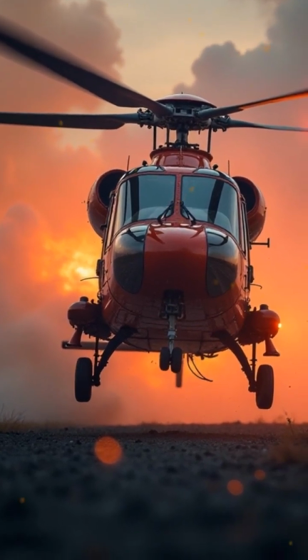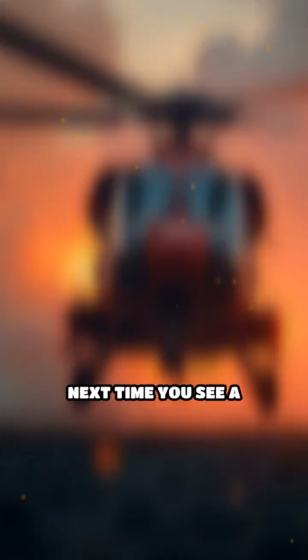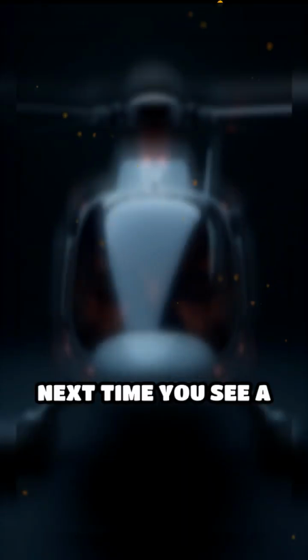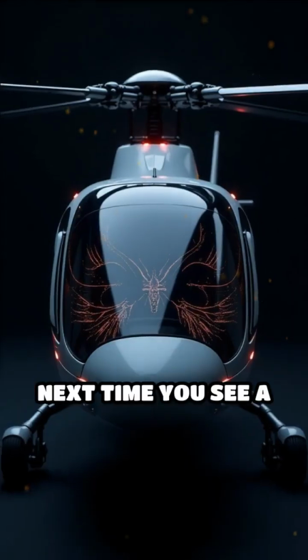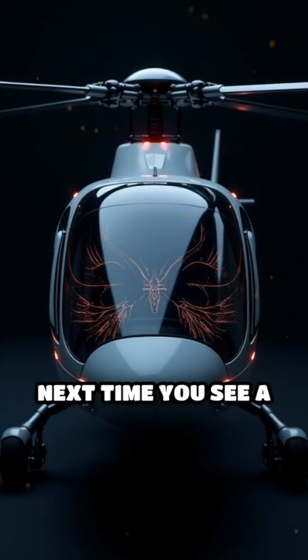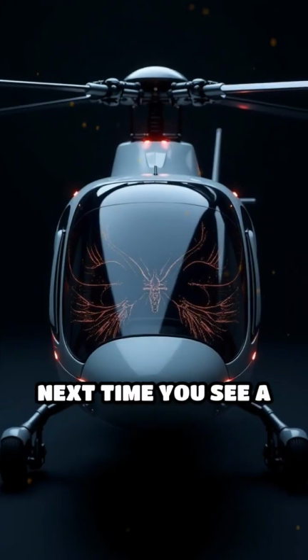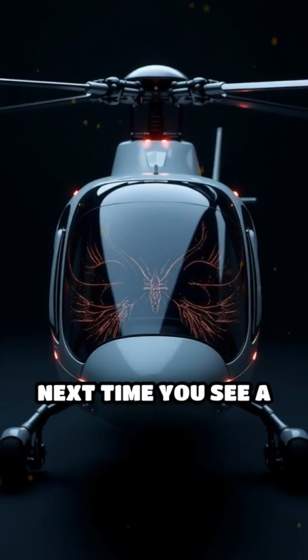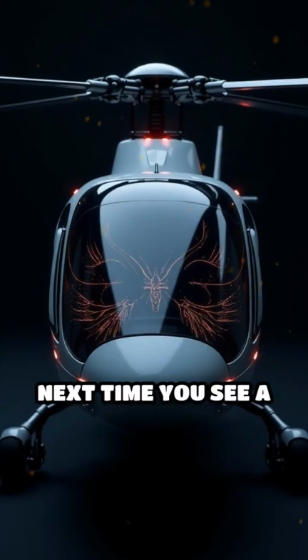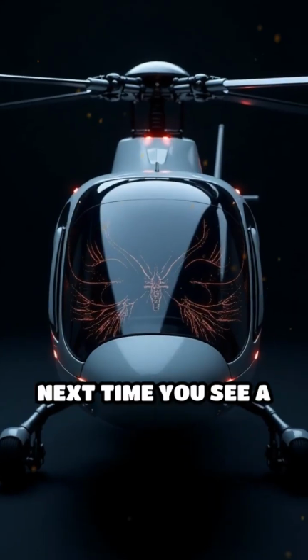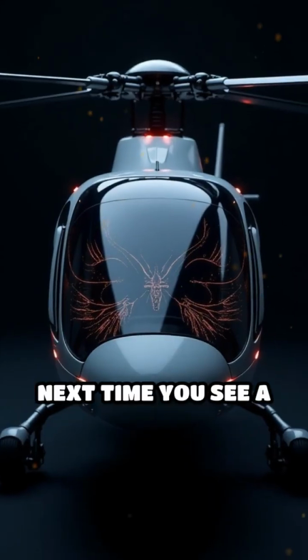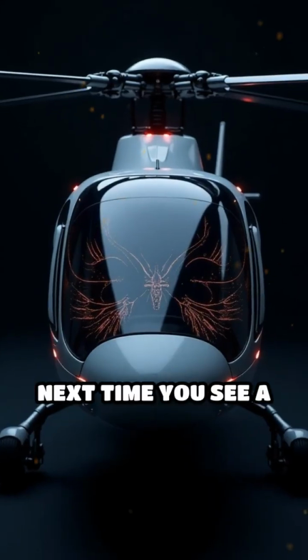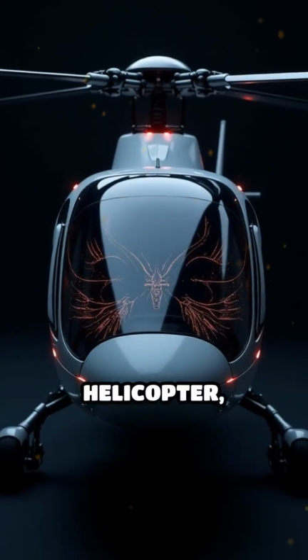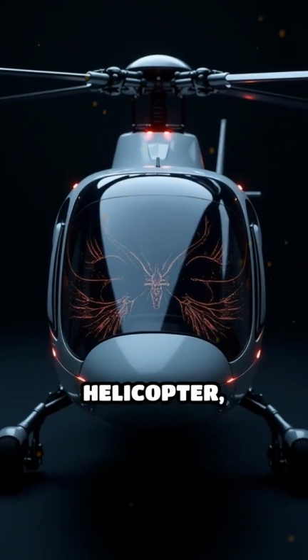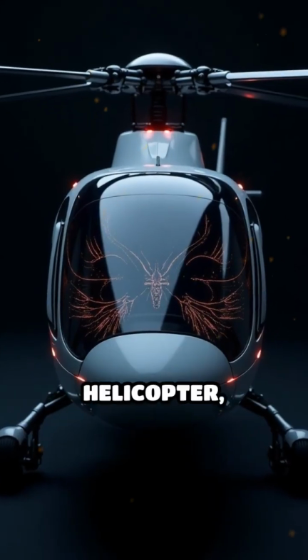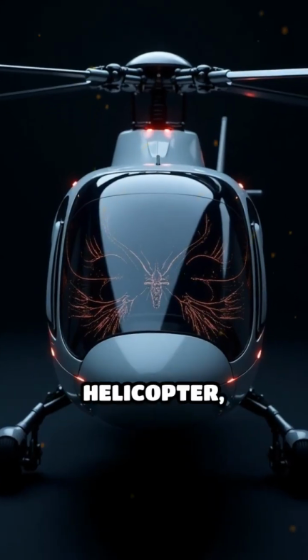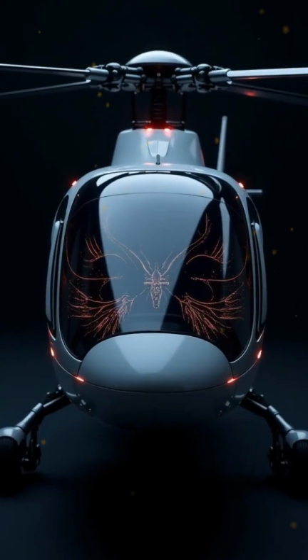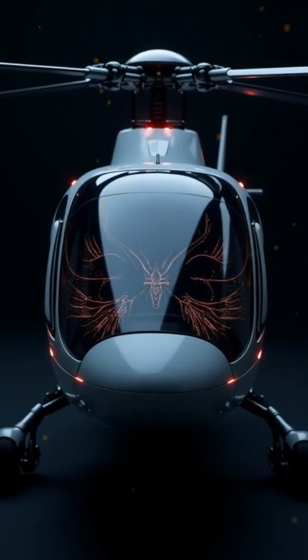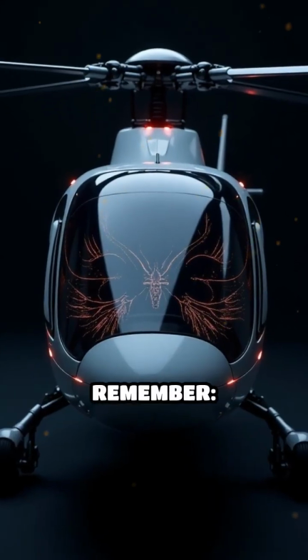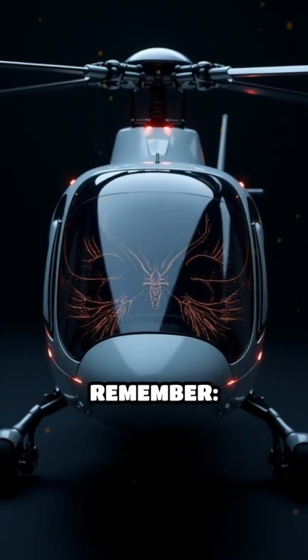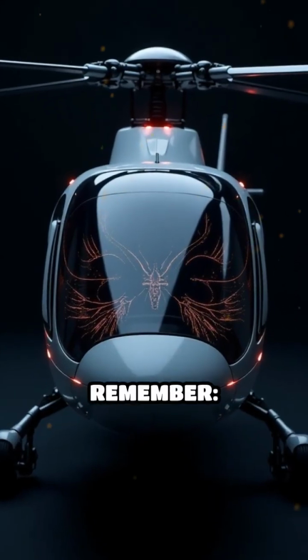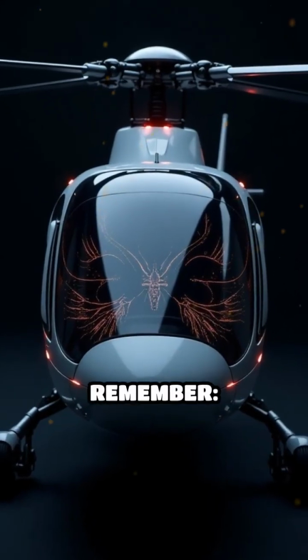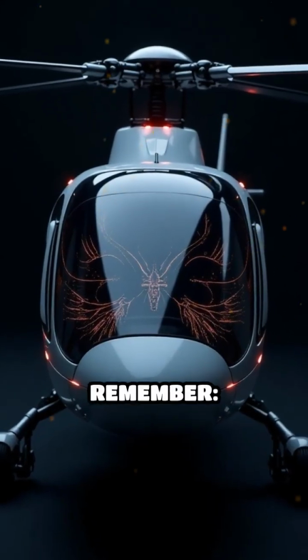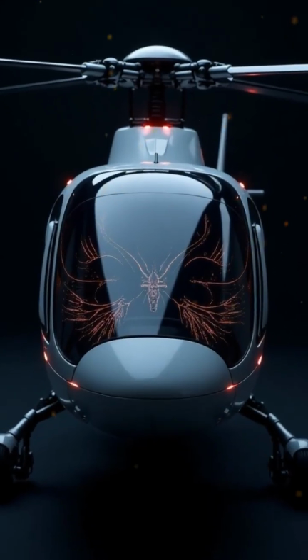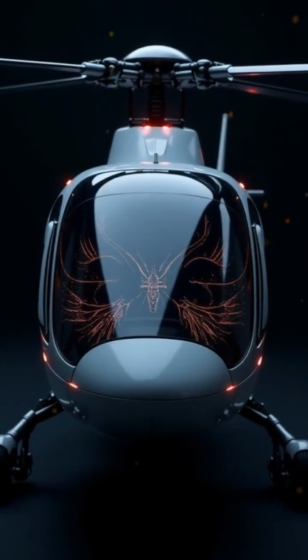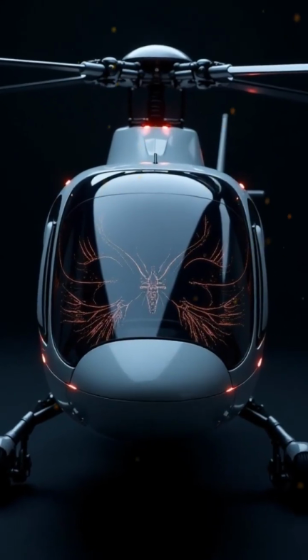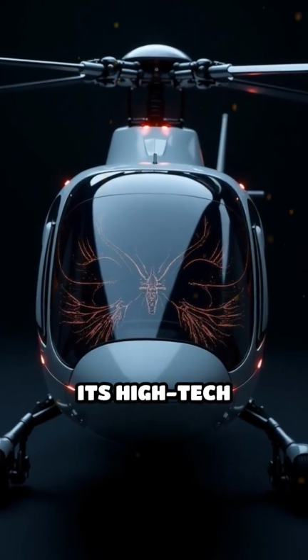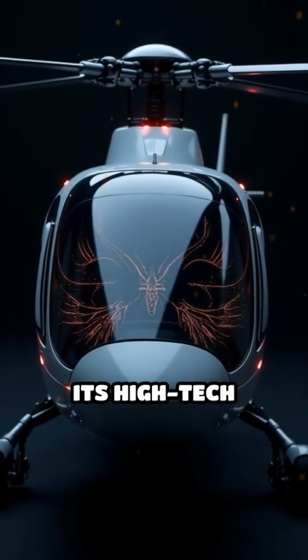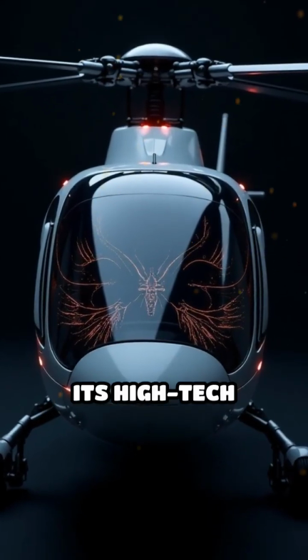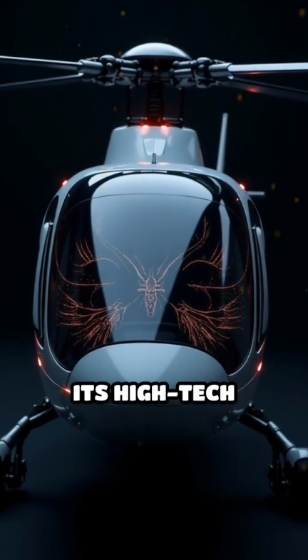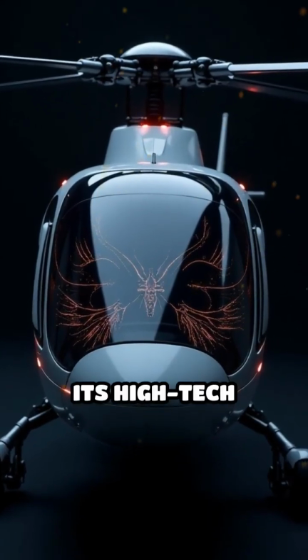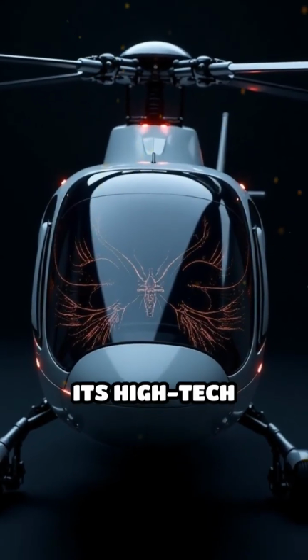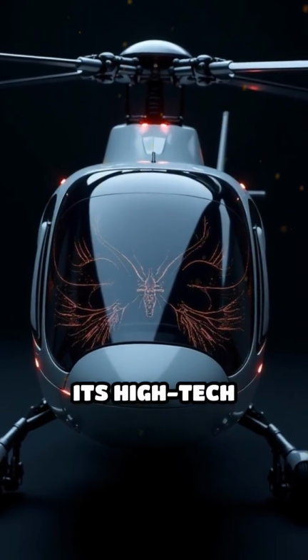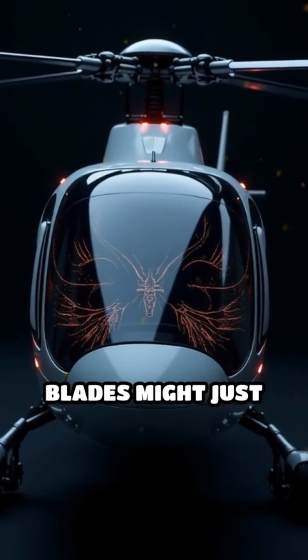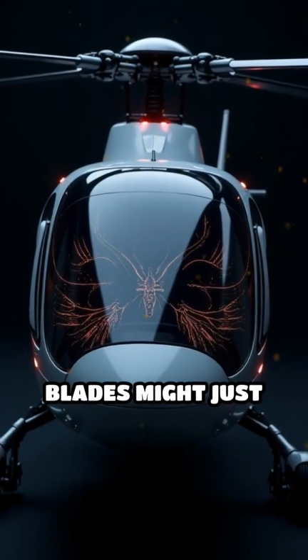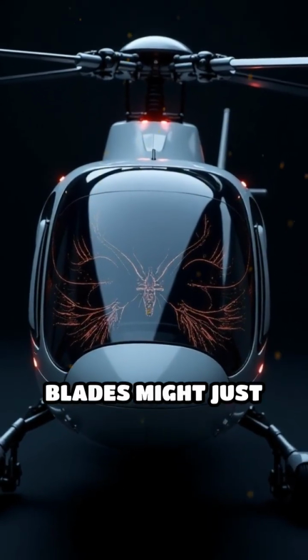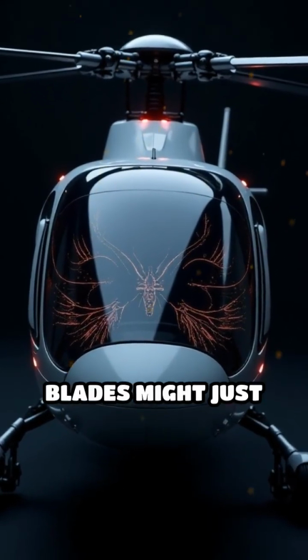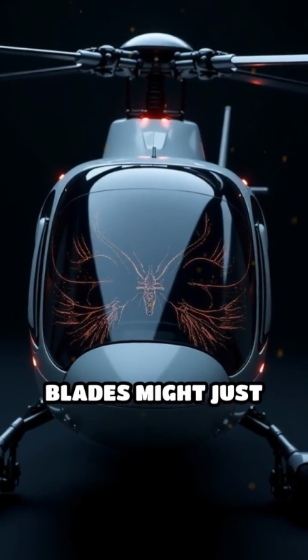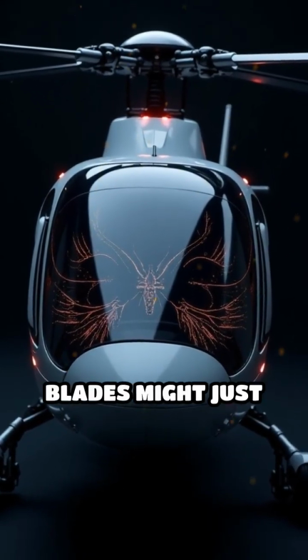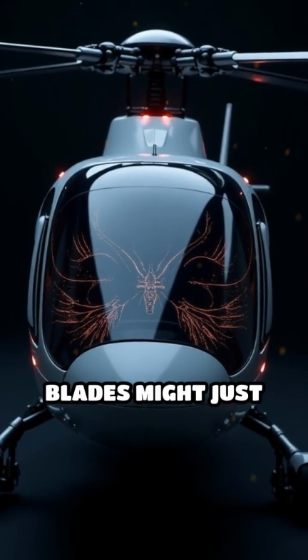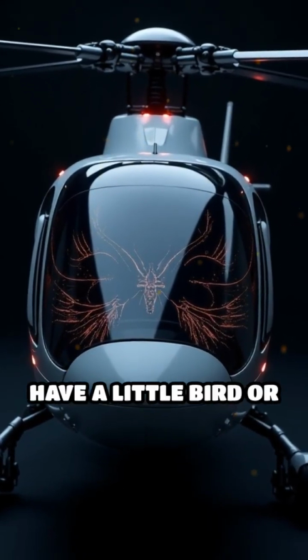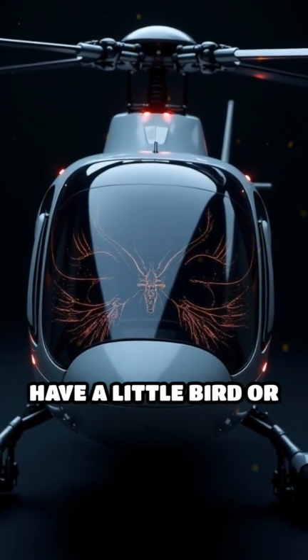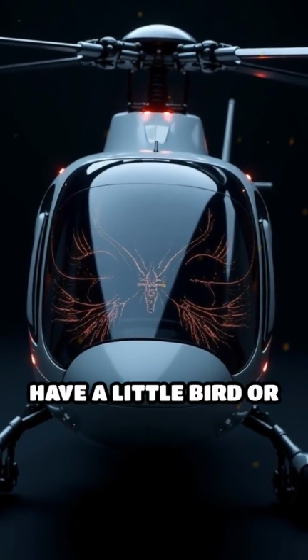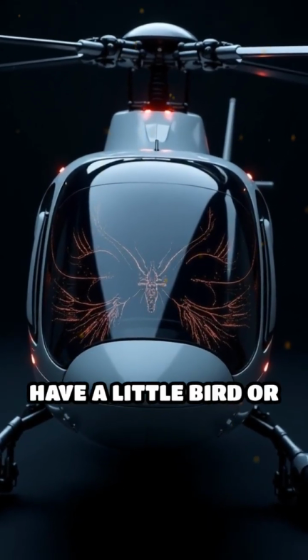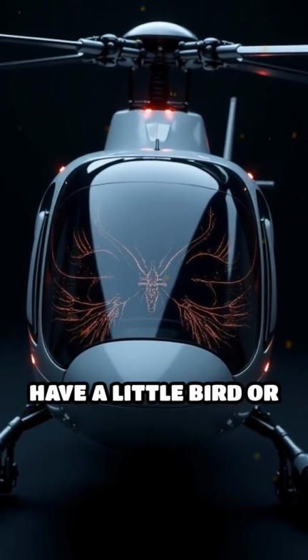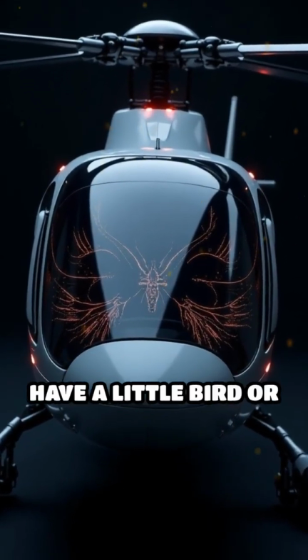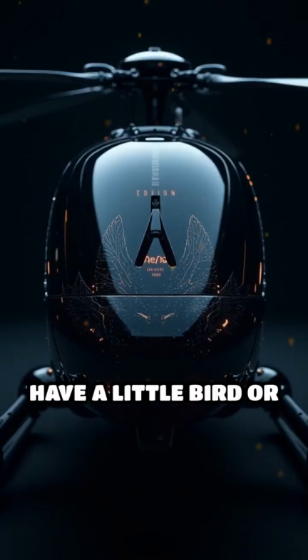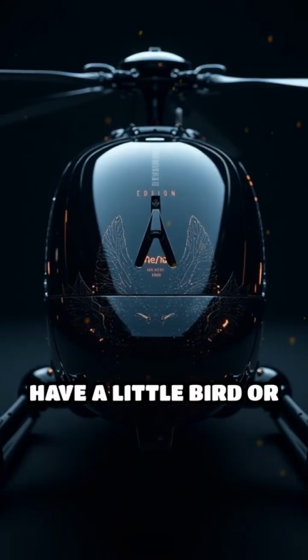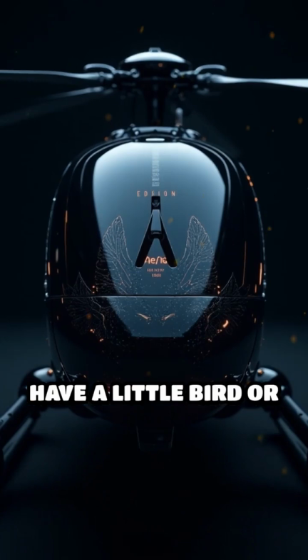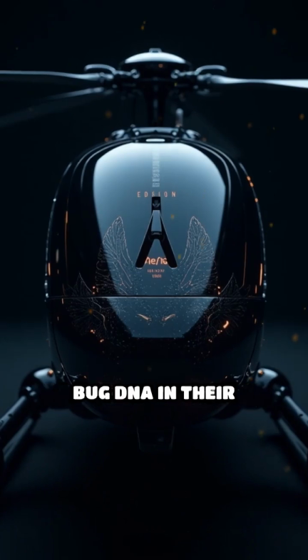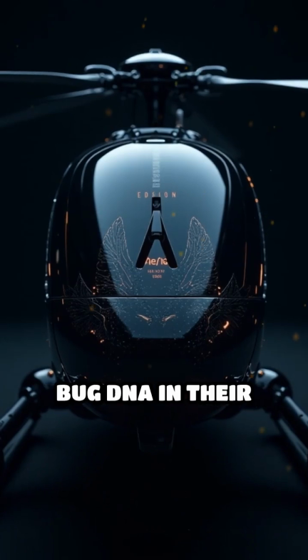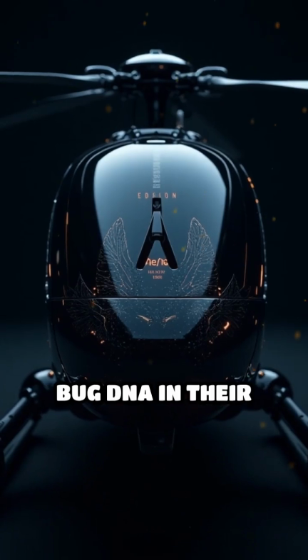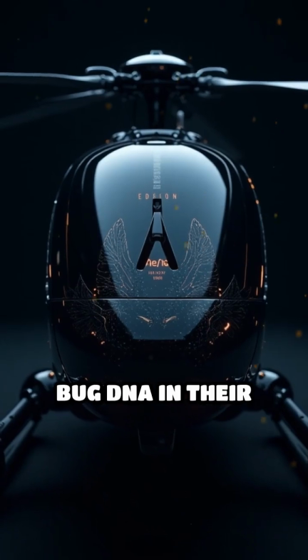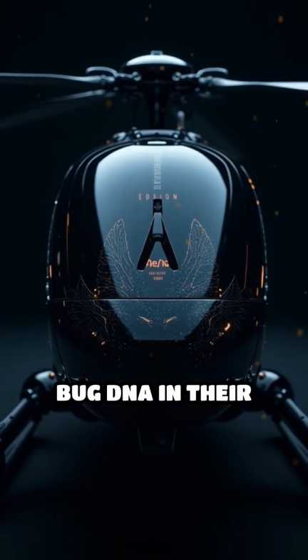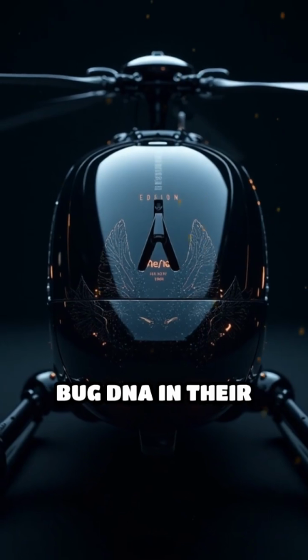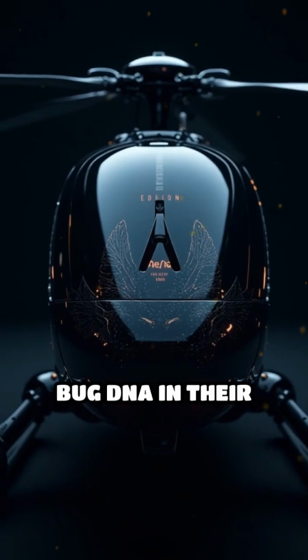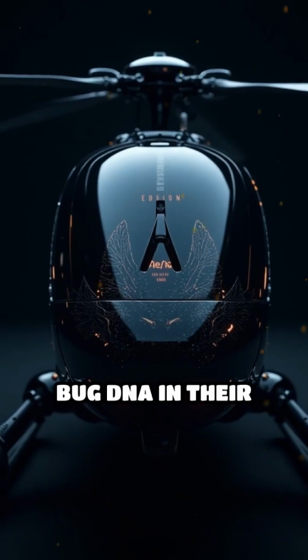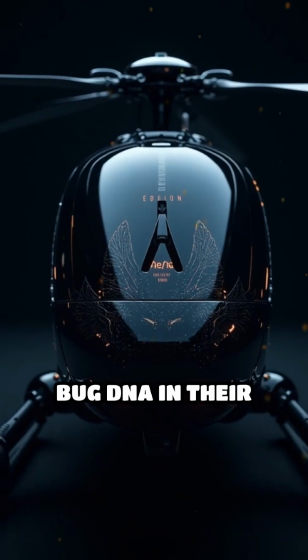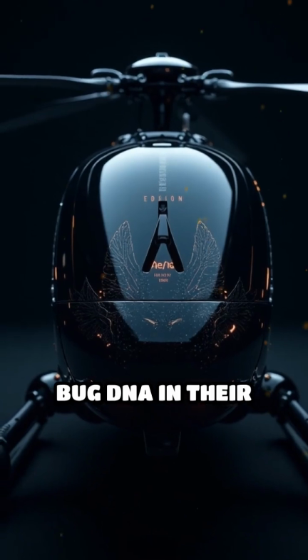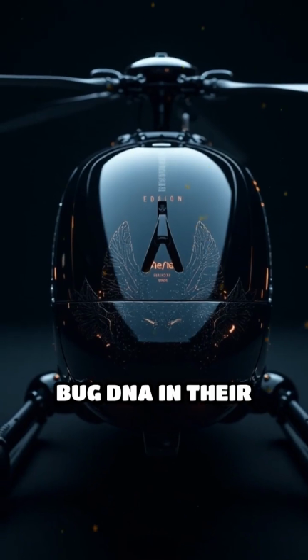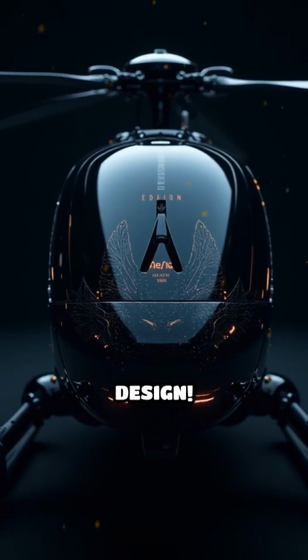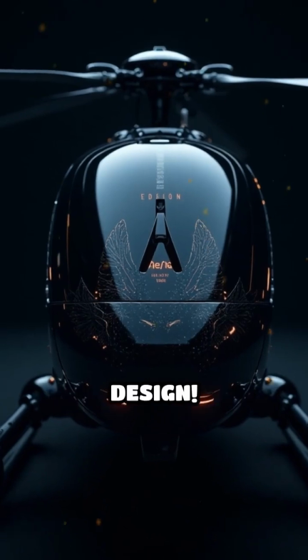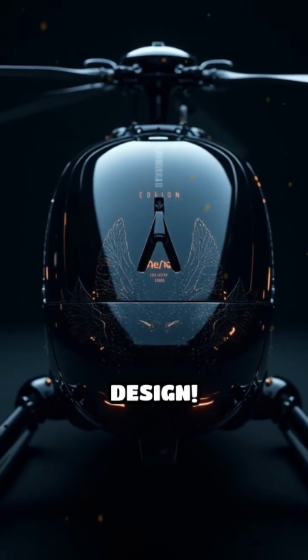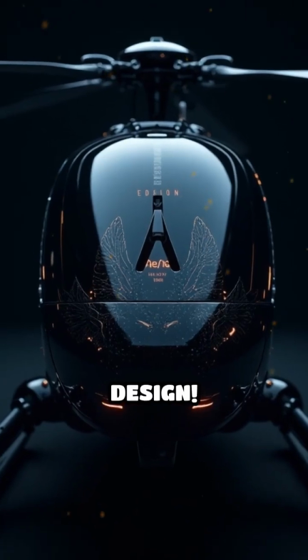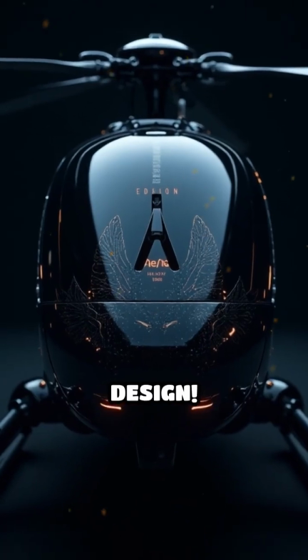Next time you see a helicopter, remember — its high-tech blades might just have a little bird or bug DNA in their design.